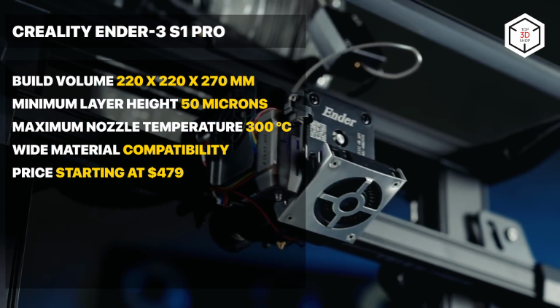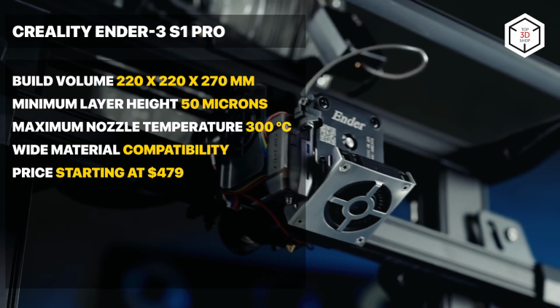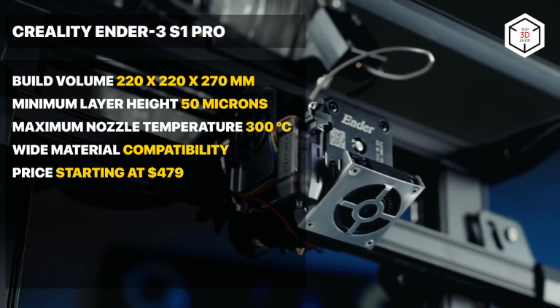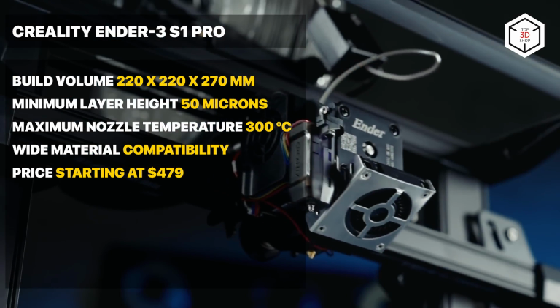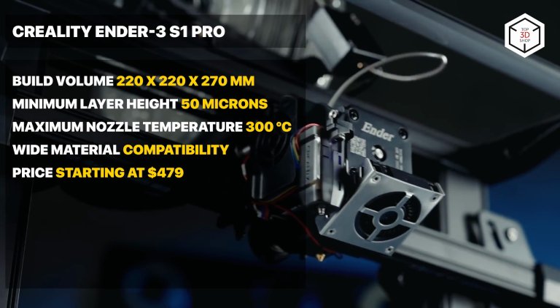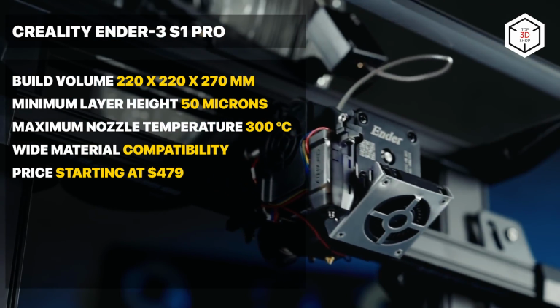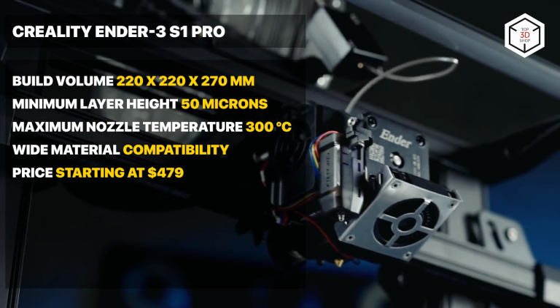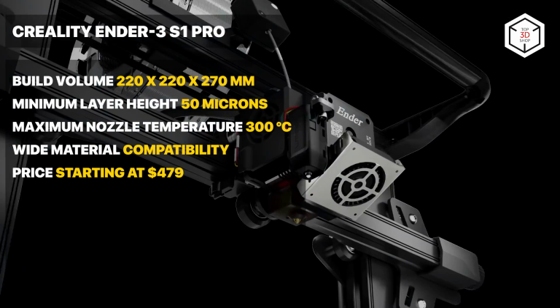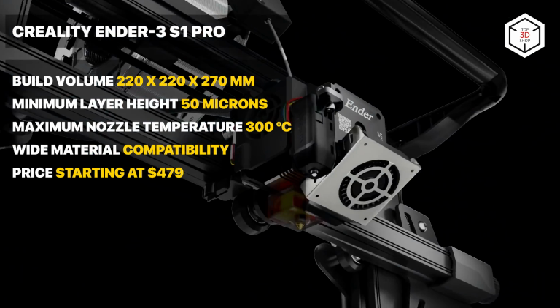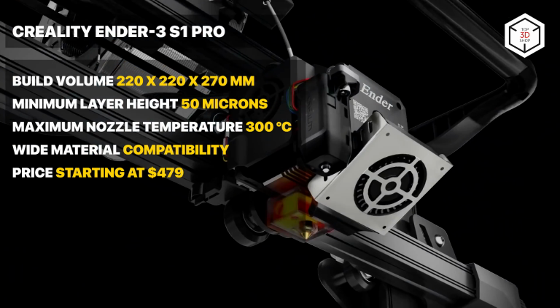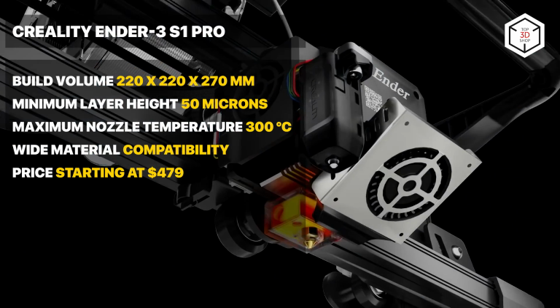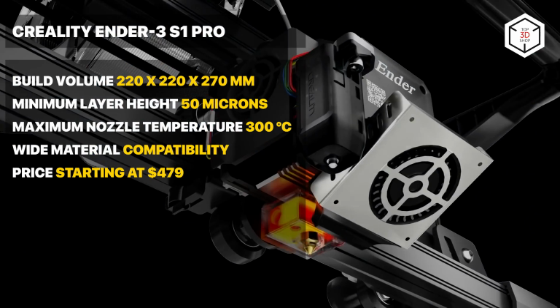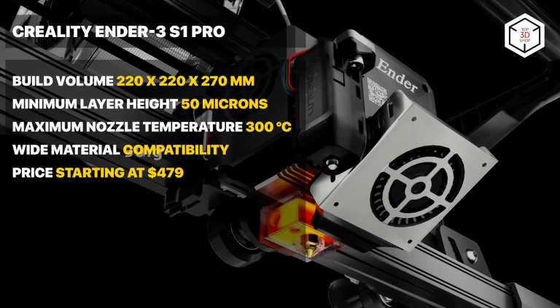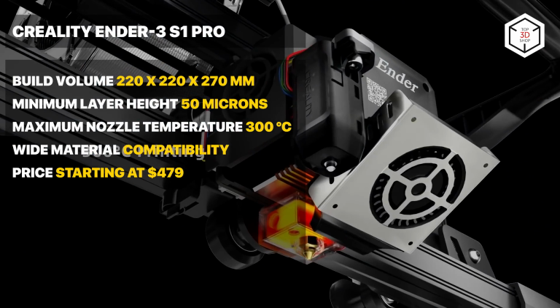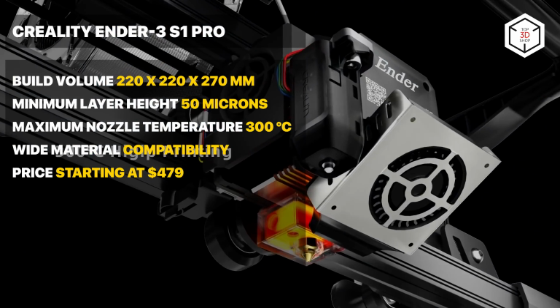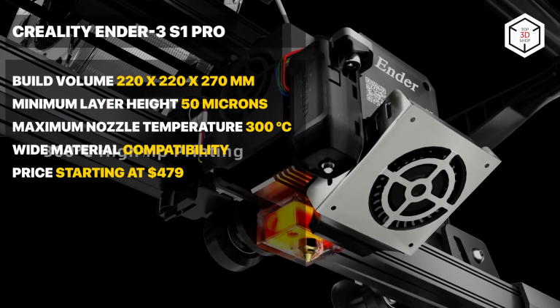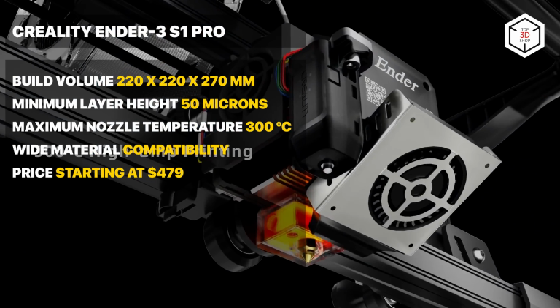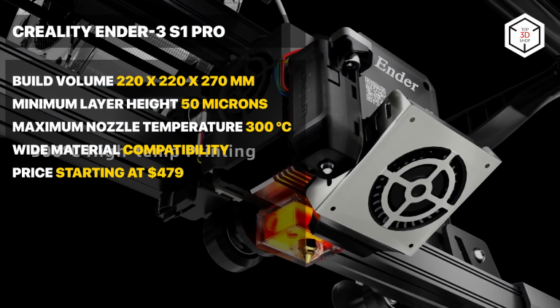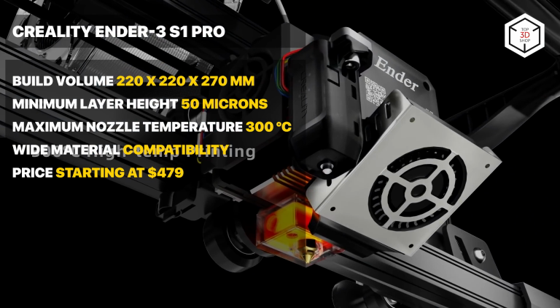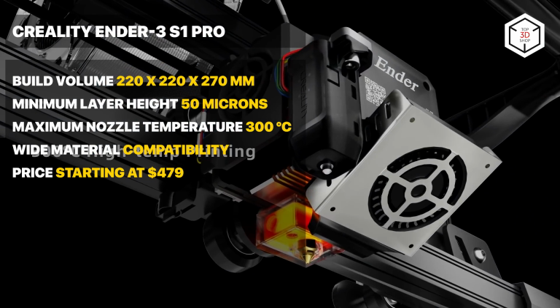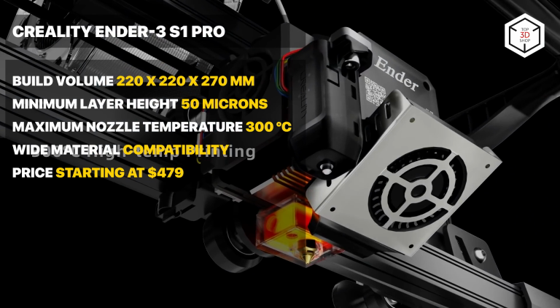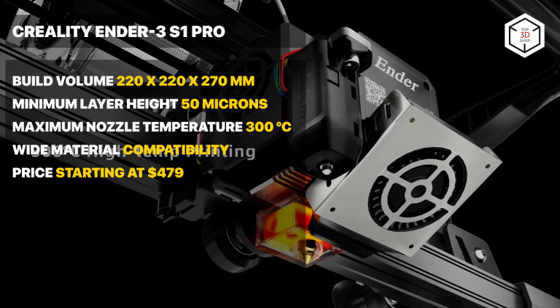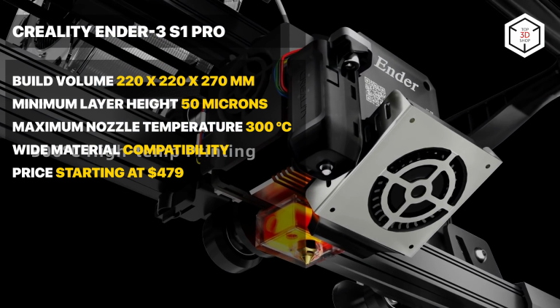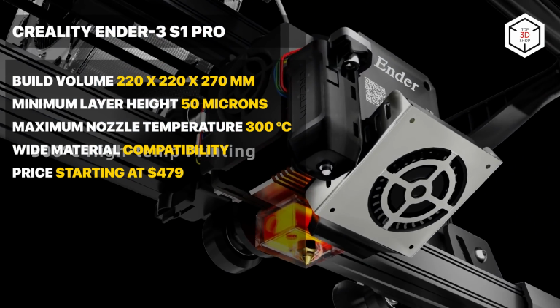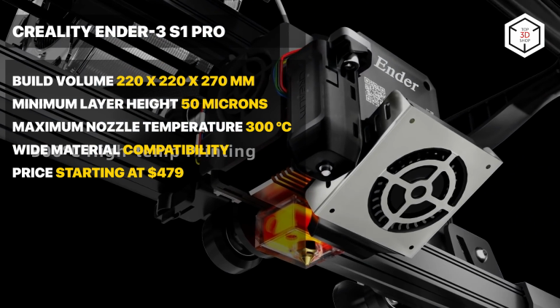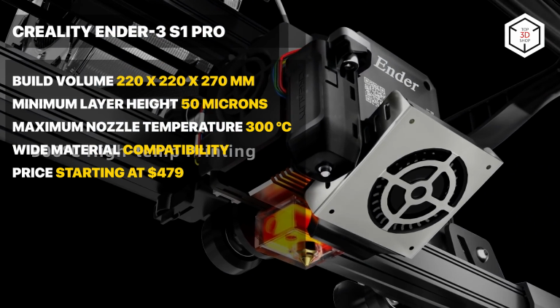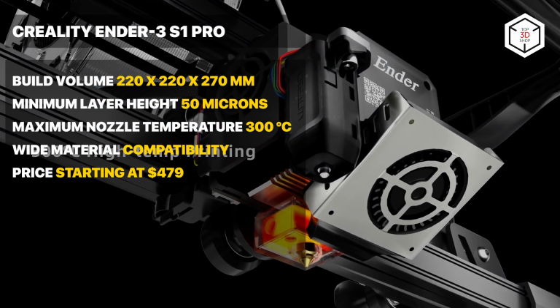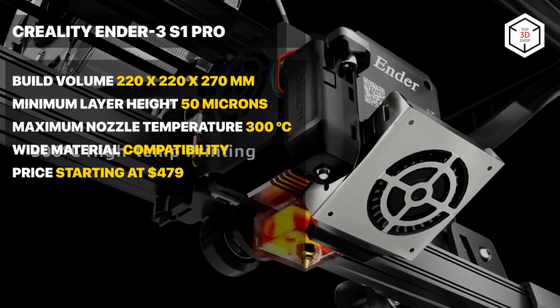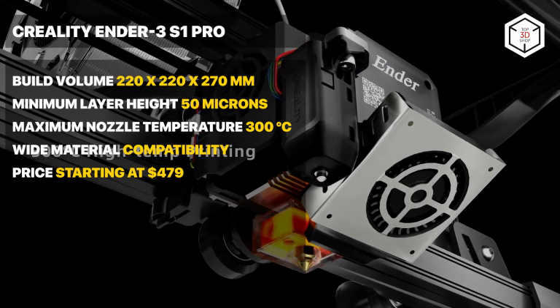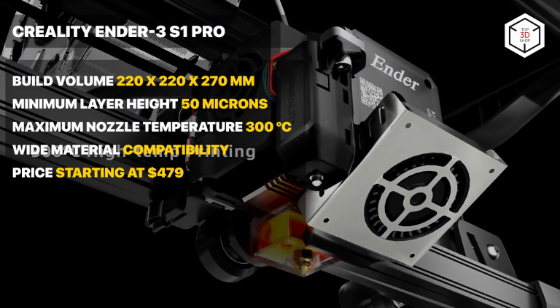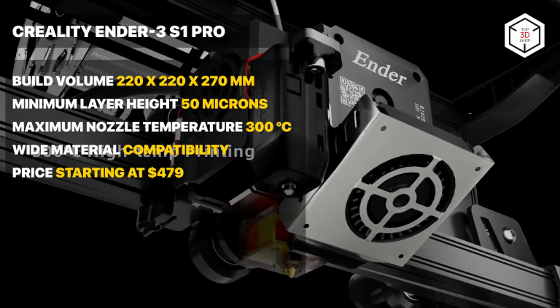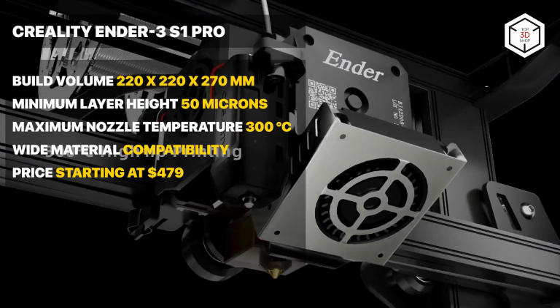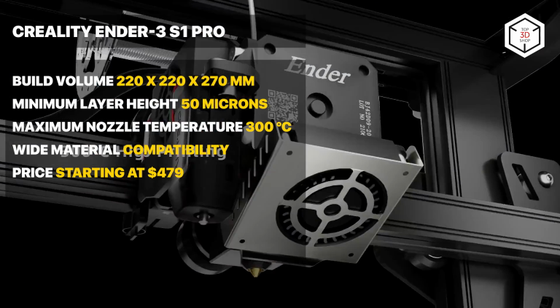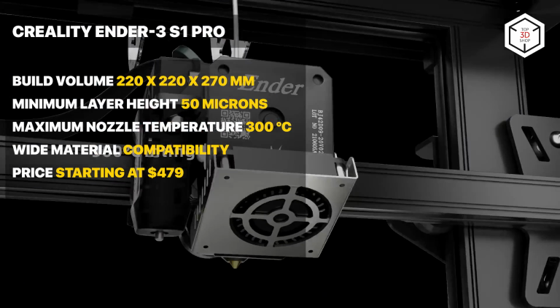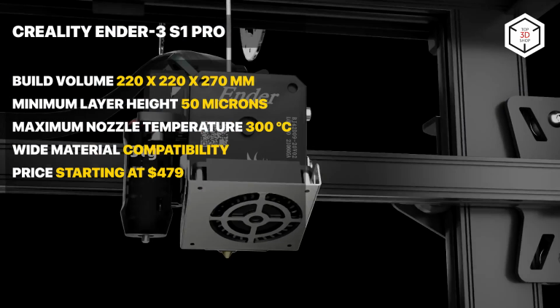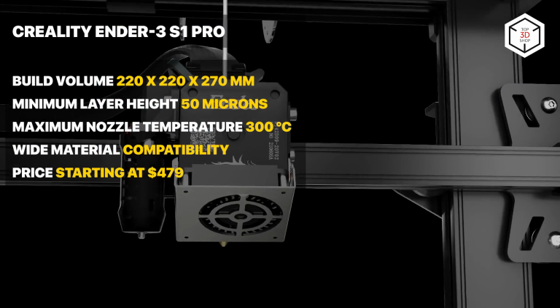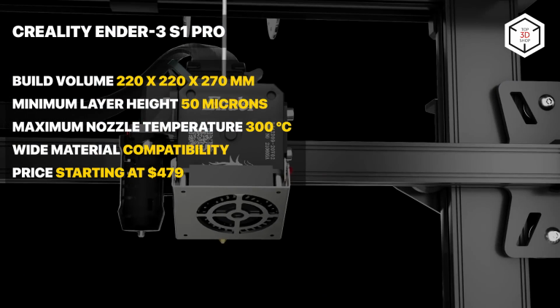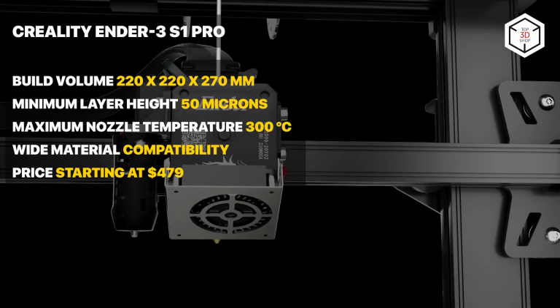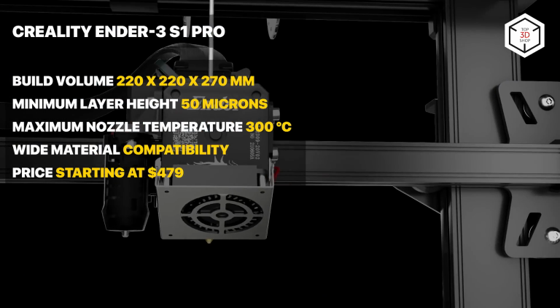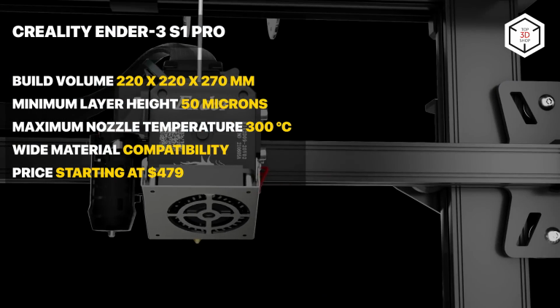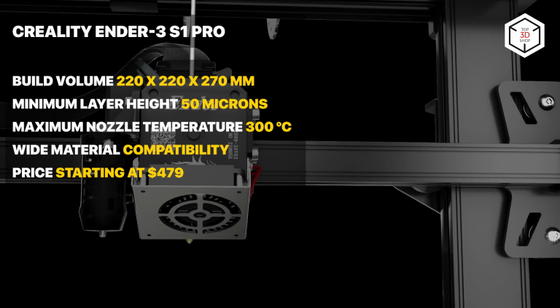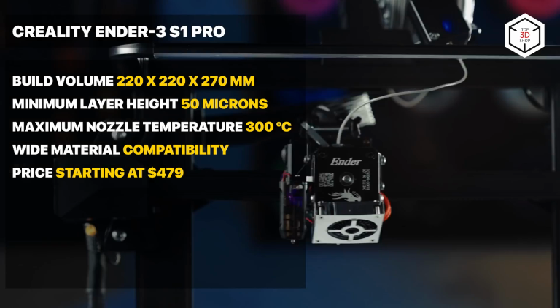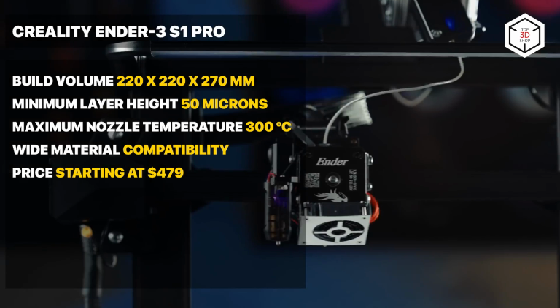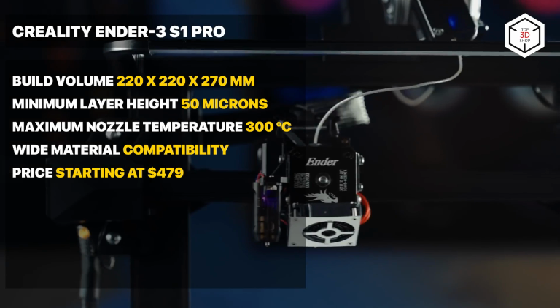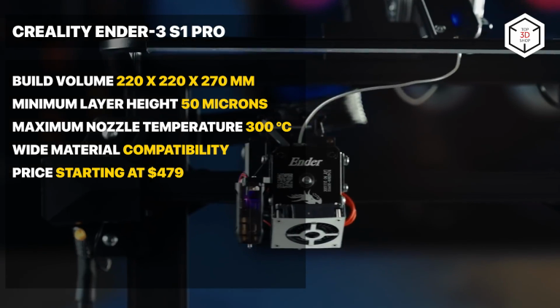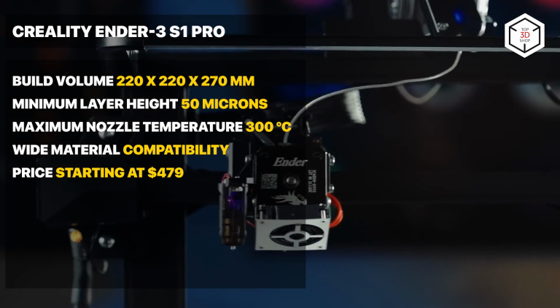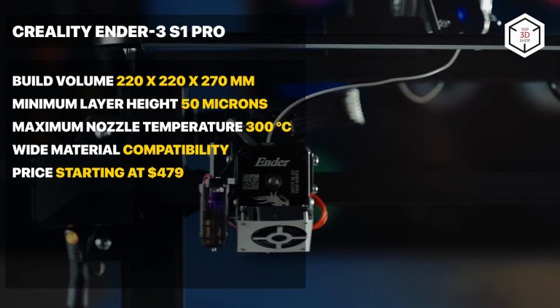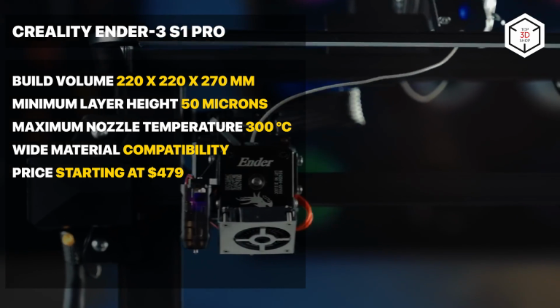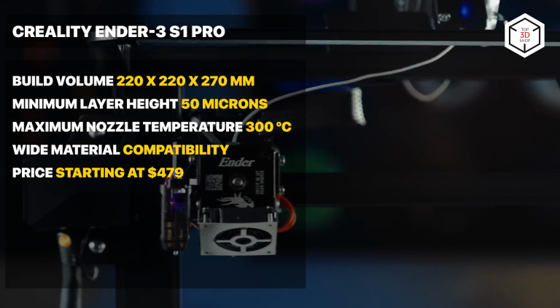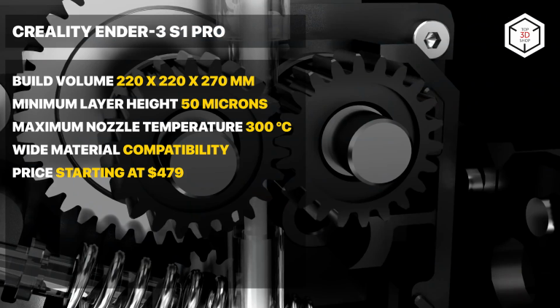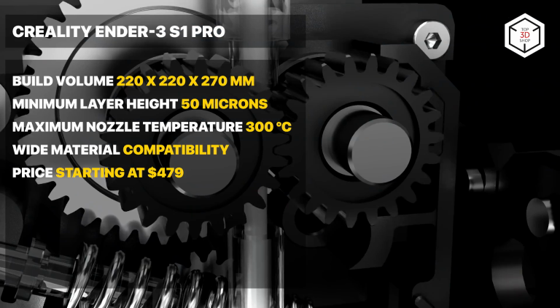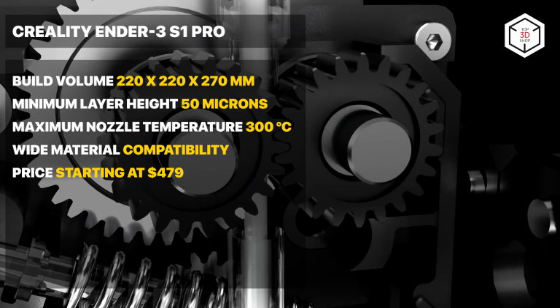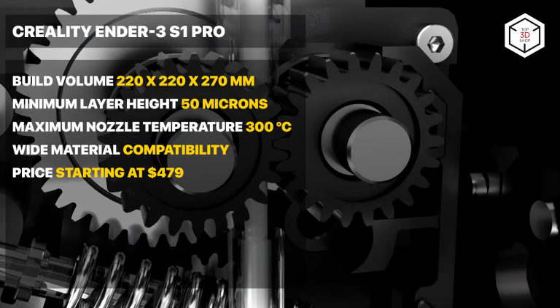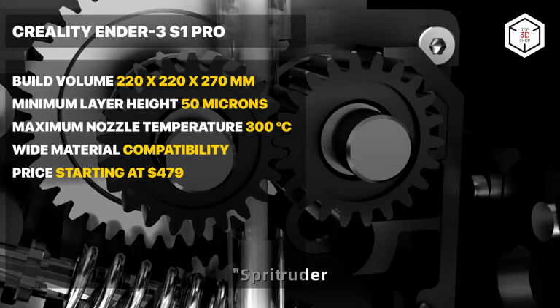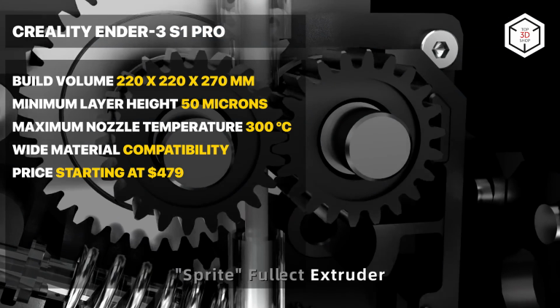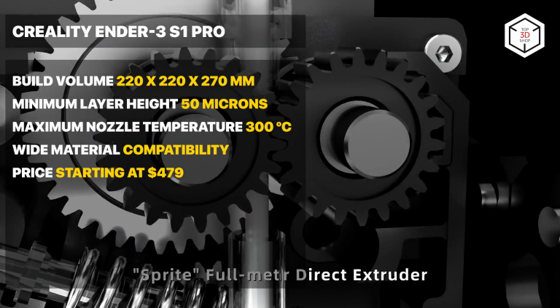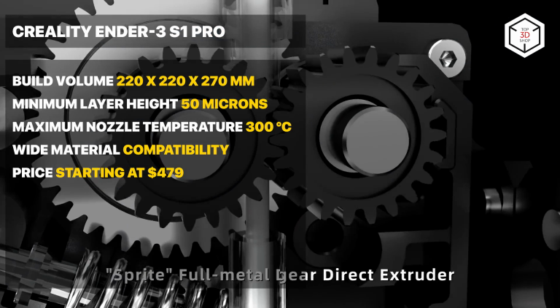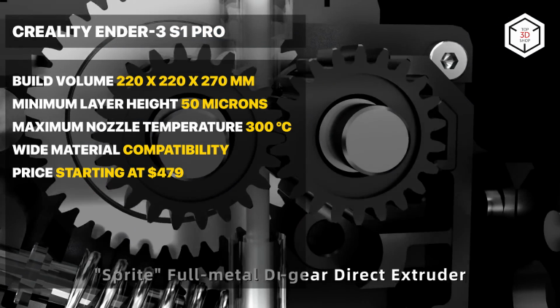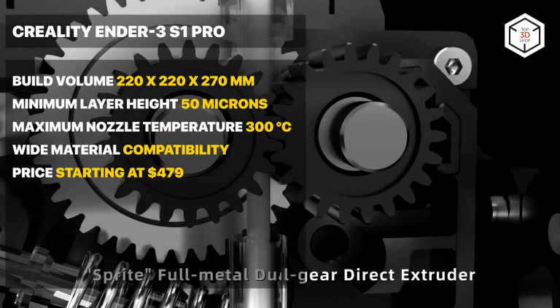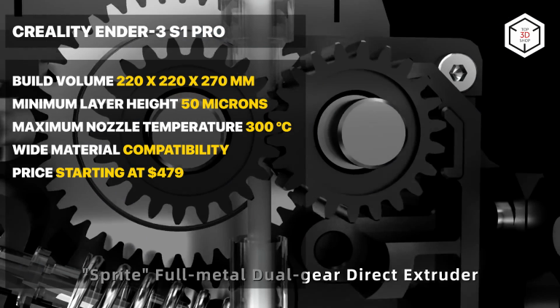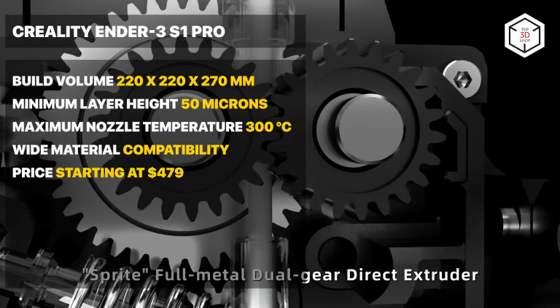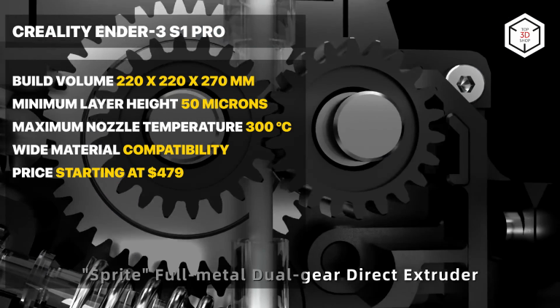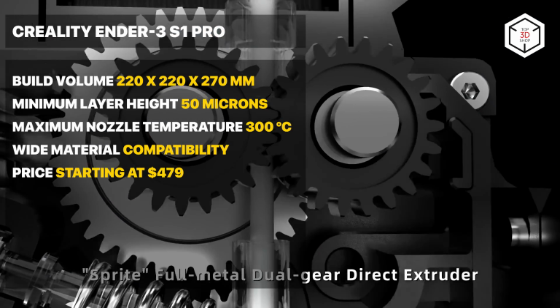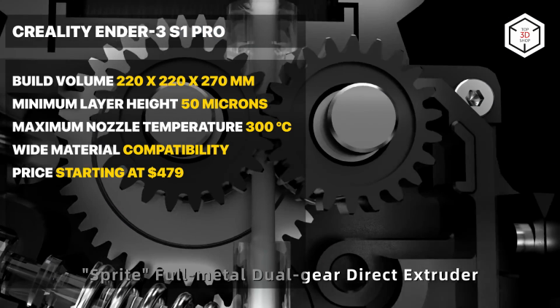Also featuring a filament run-out sensor and resume printing function, the machine provides high-quality printing, its shortcoming being lack of enclosure too.